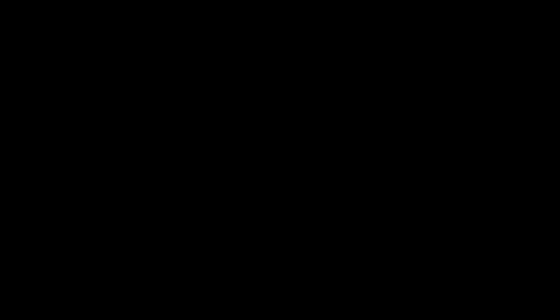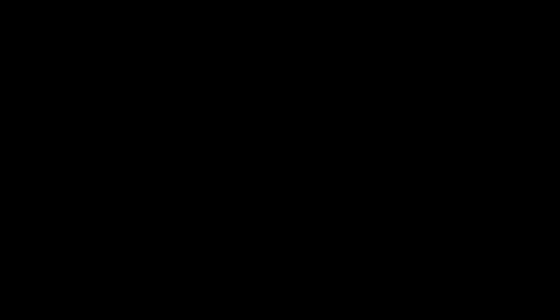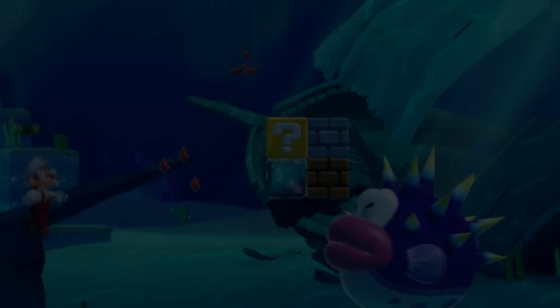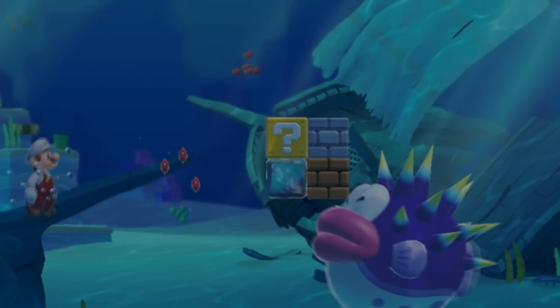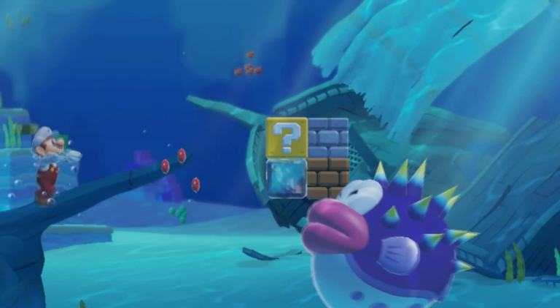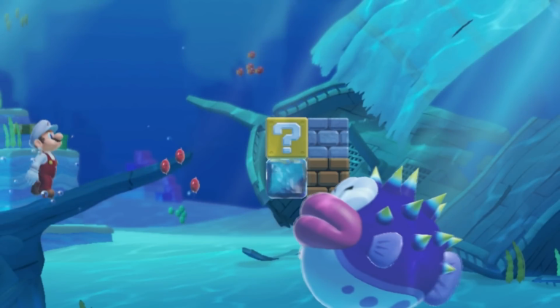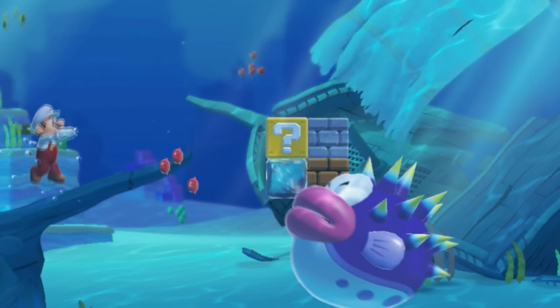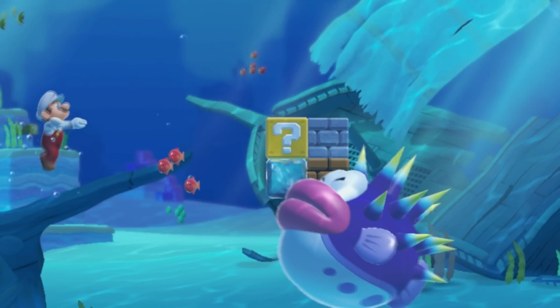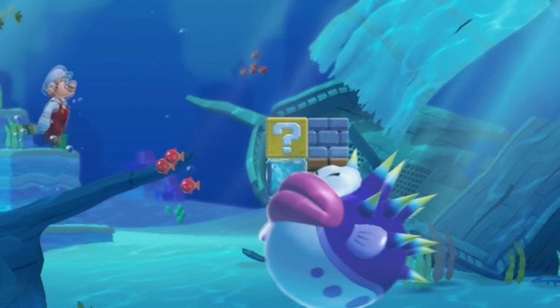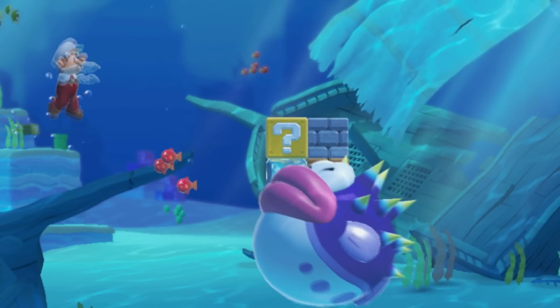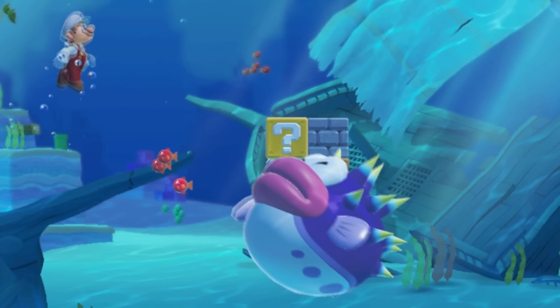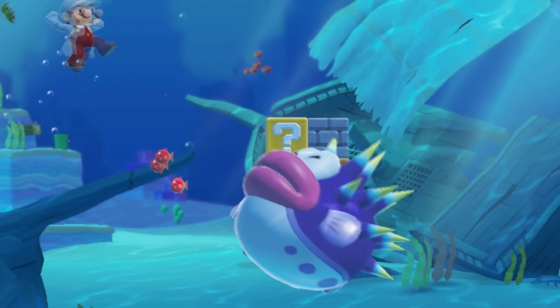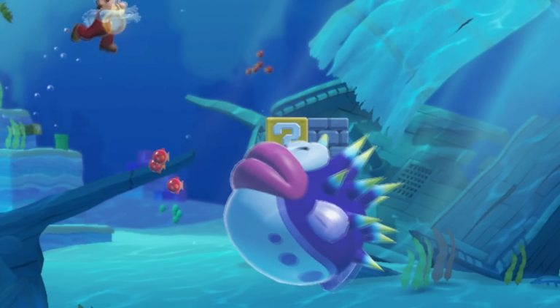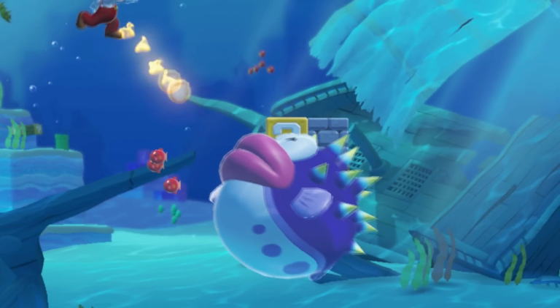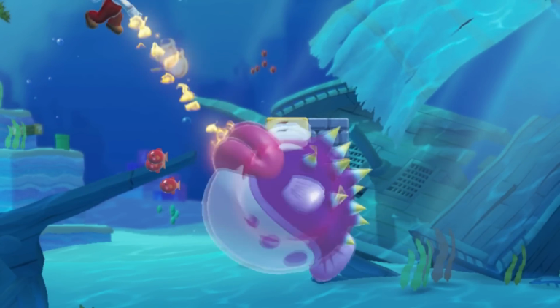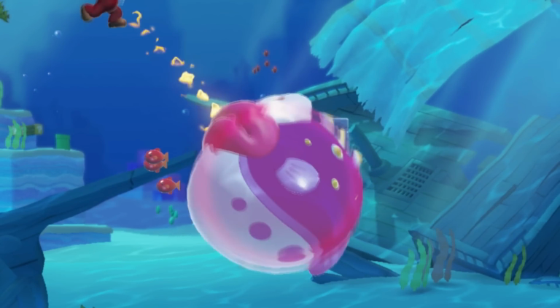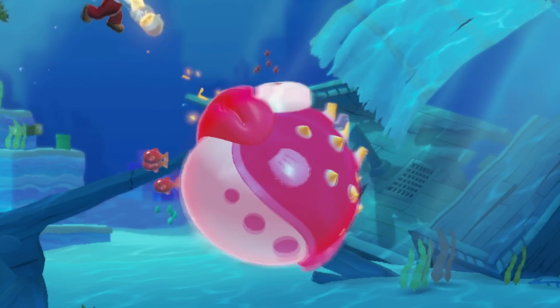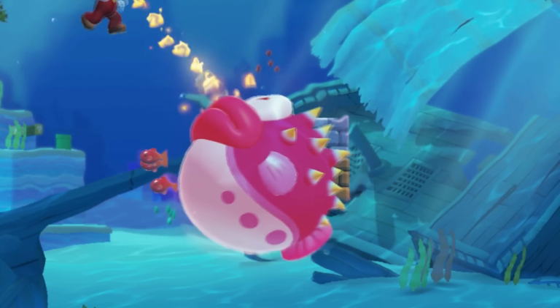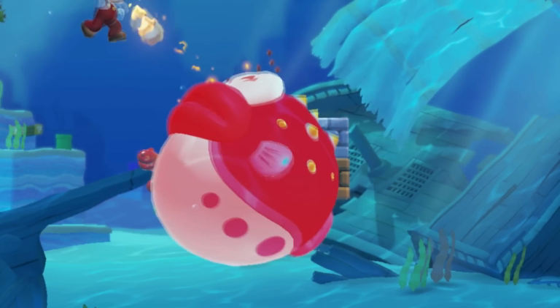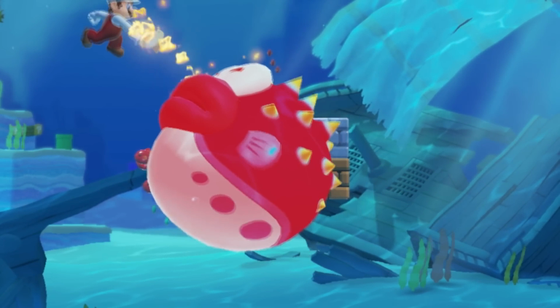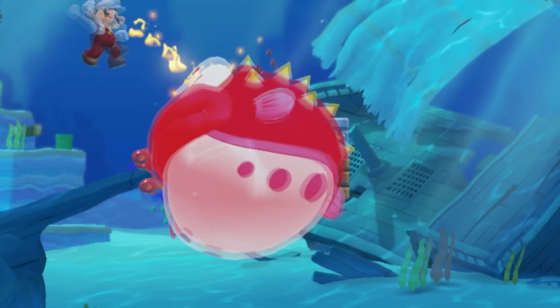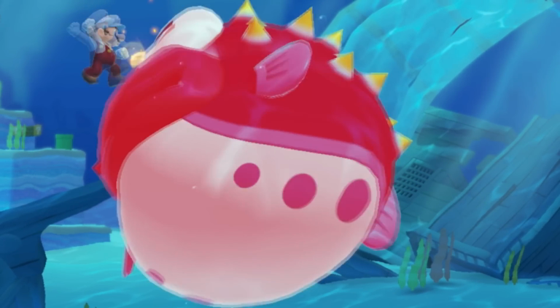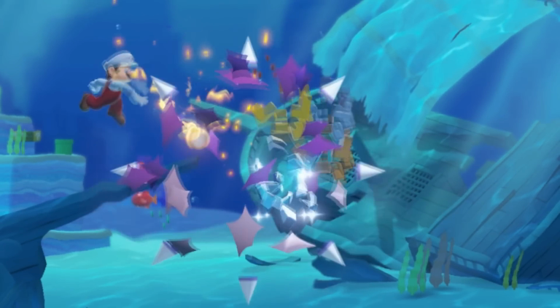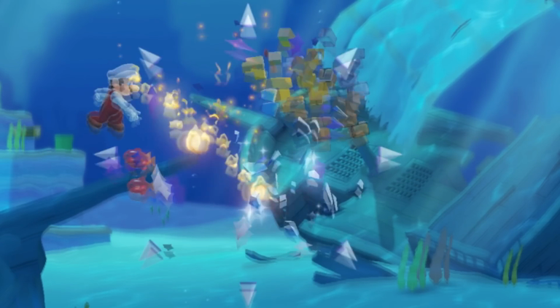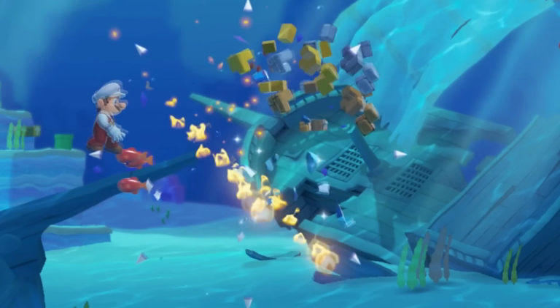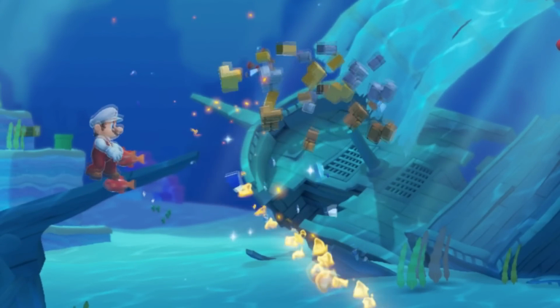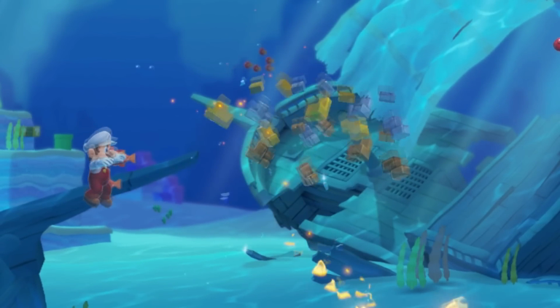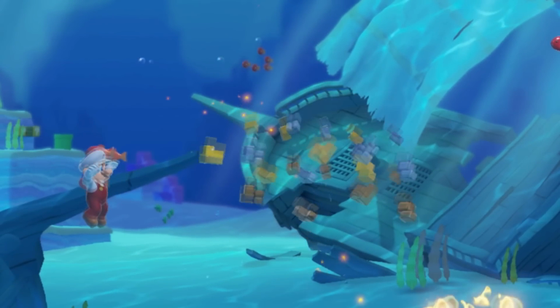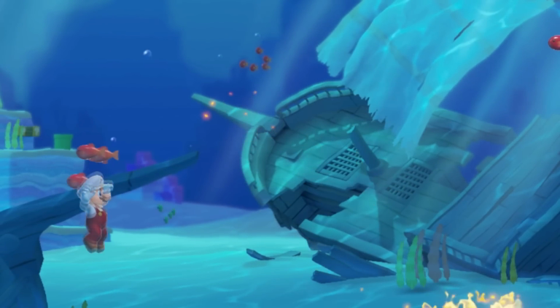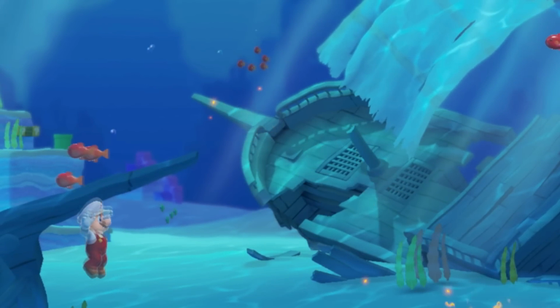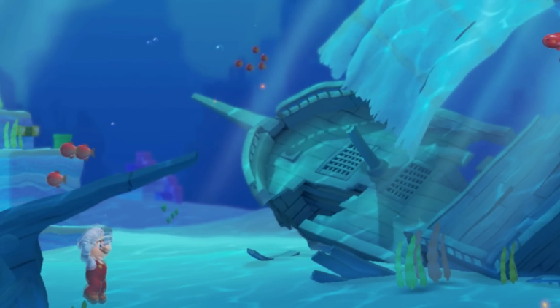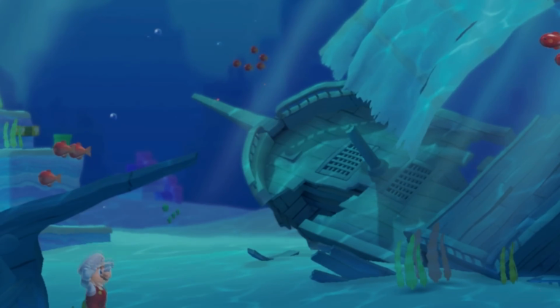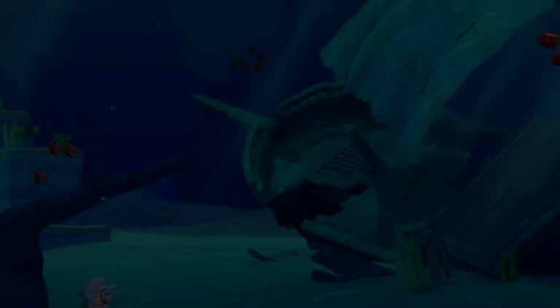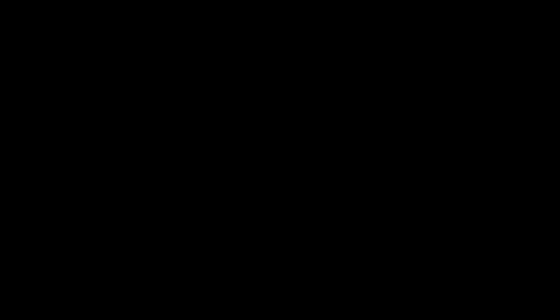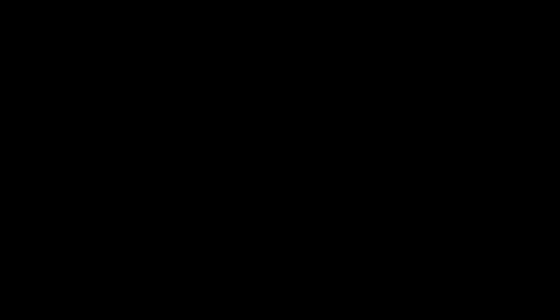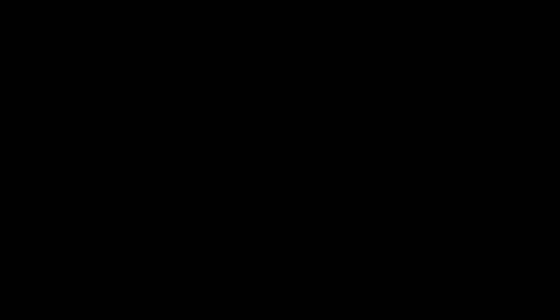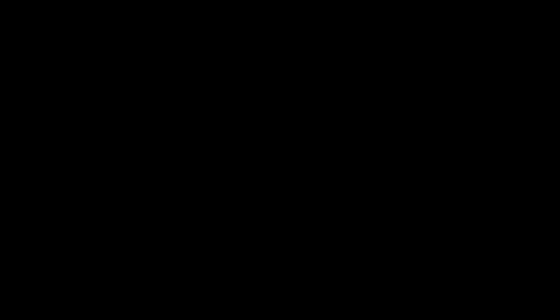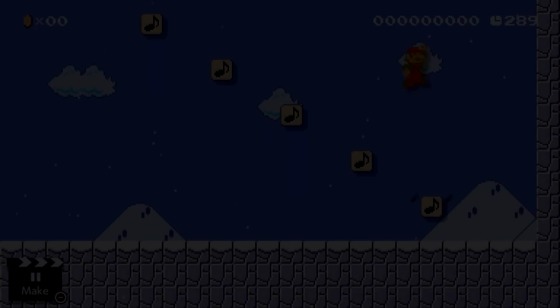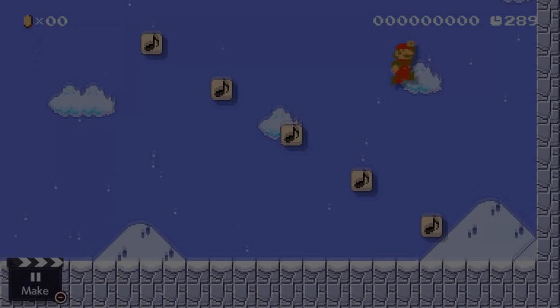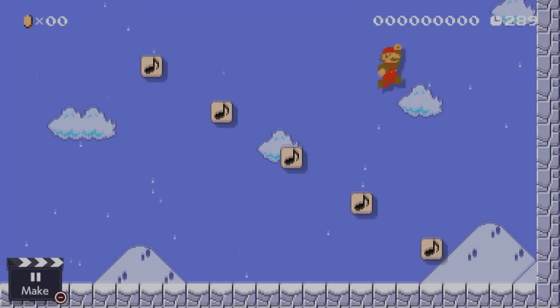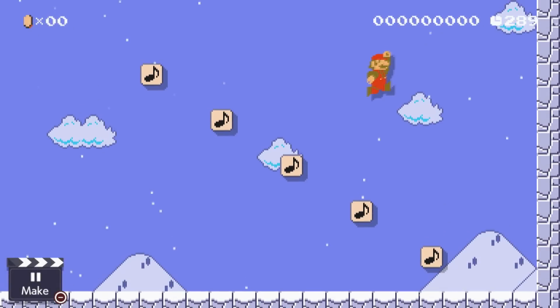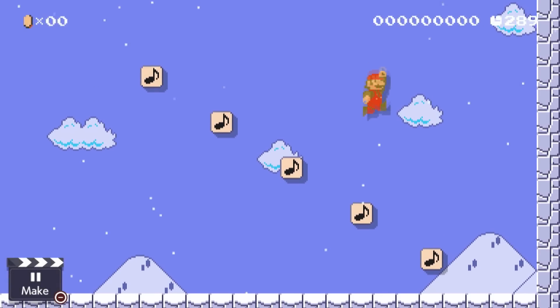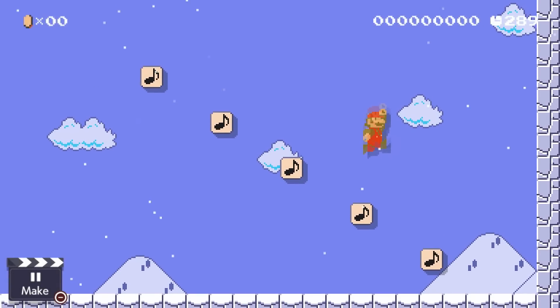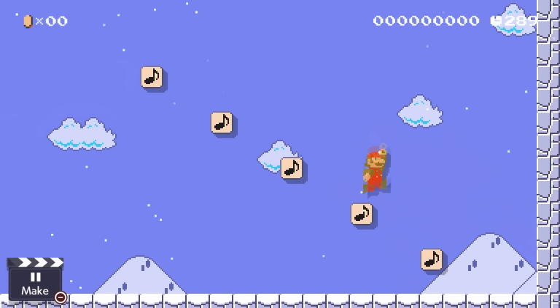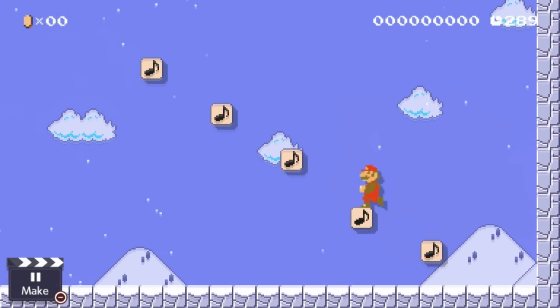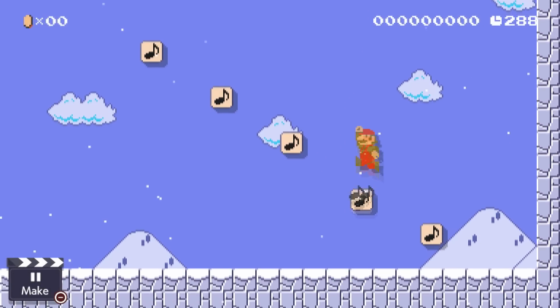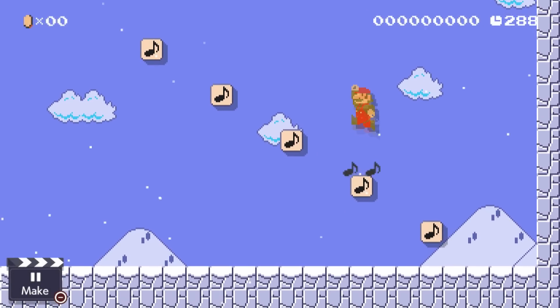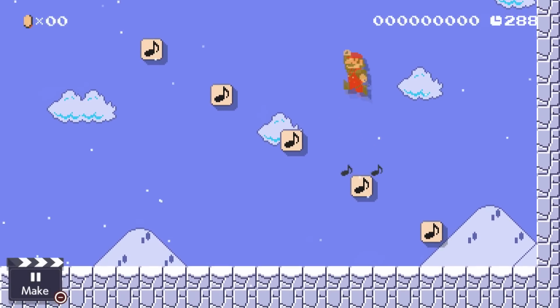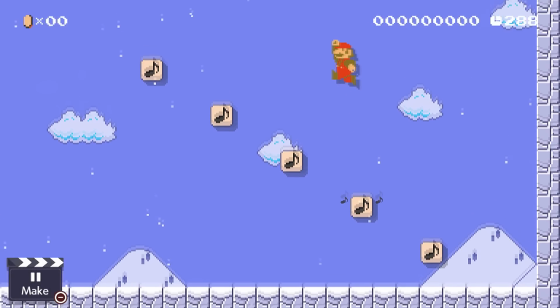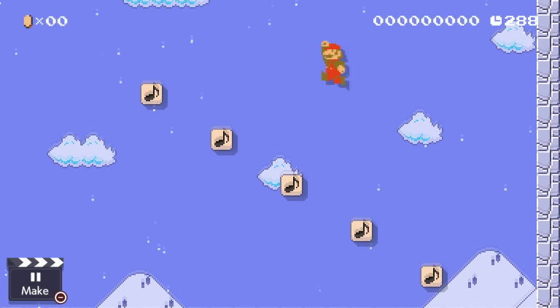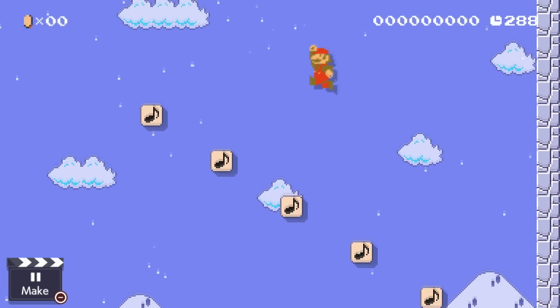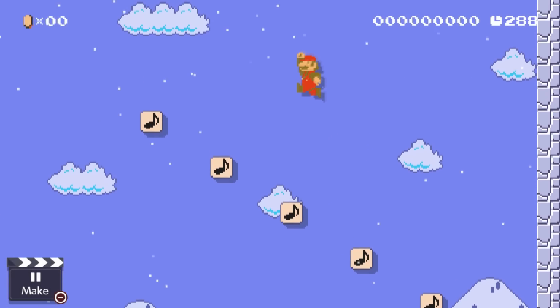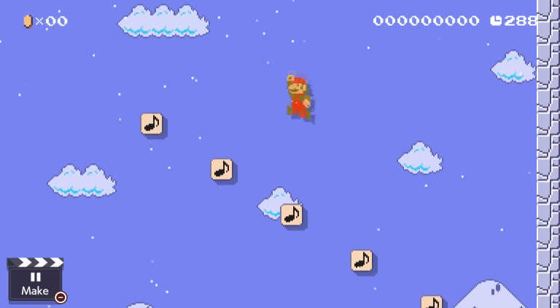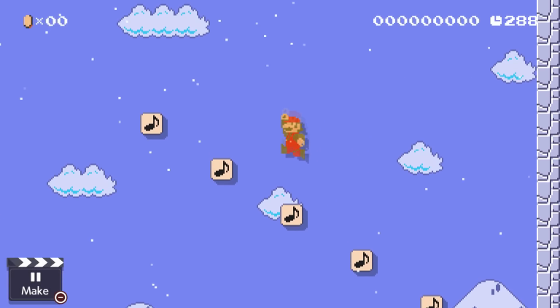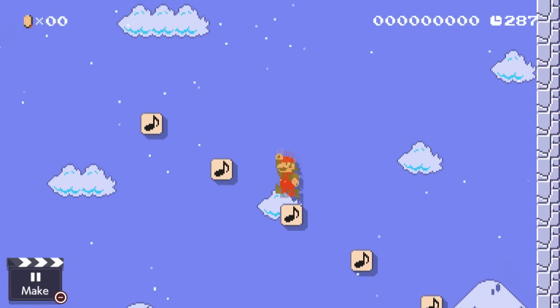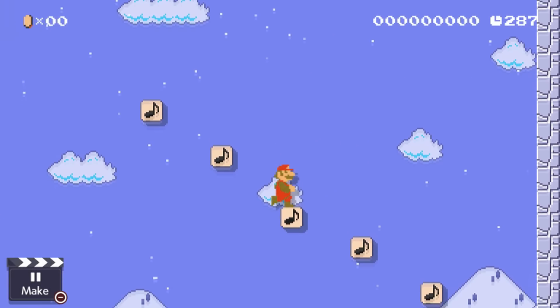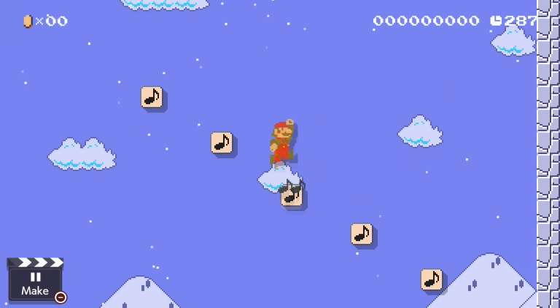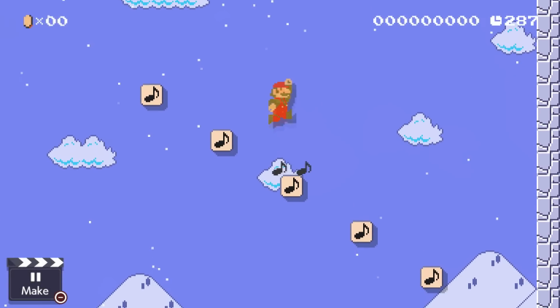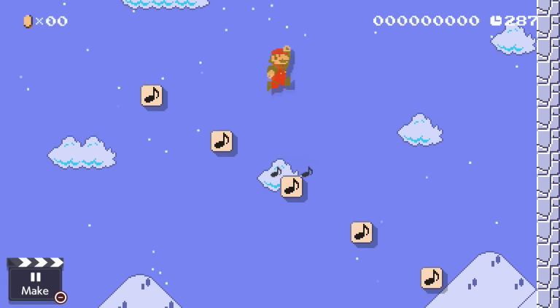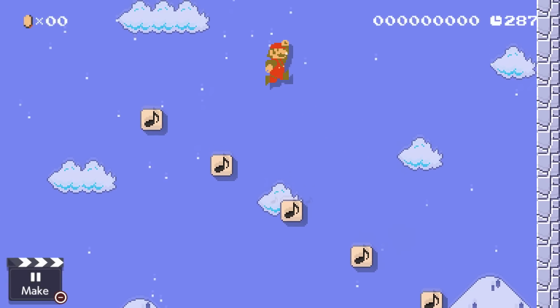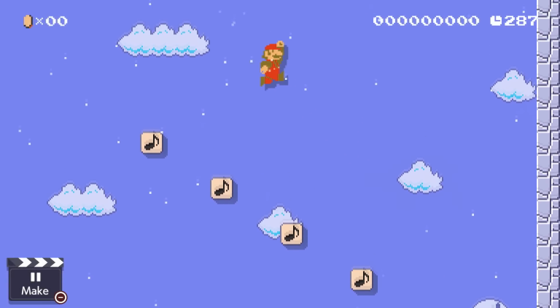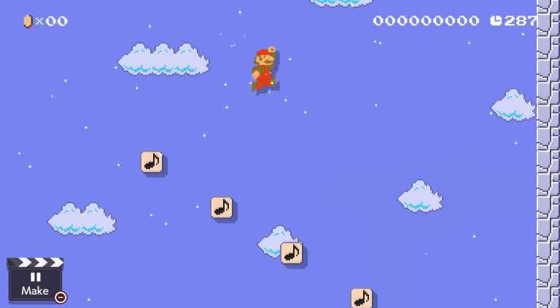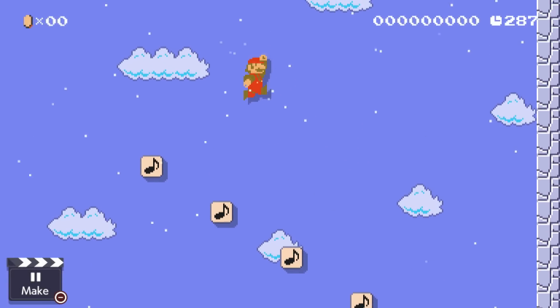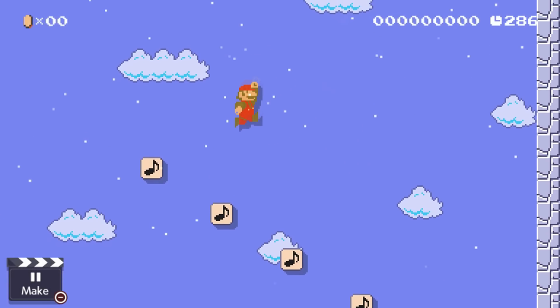A para-beetle that explodes can destroy hard blocks. The sound of a pink node block depends on its height in the level.